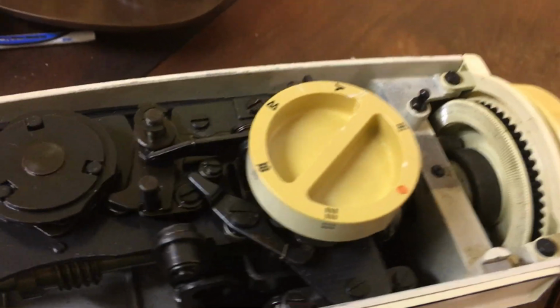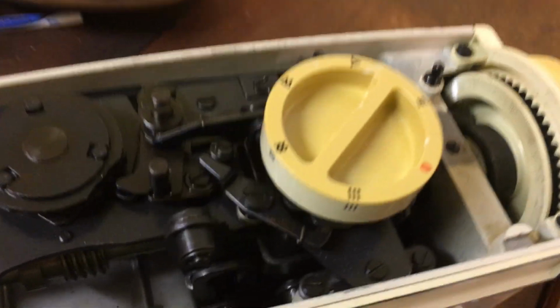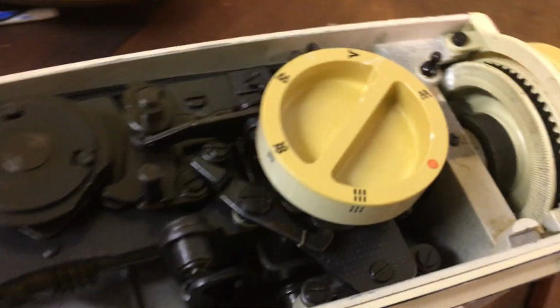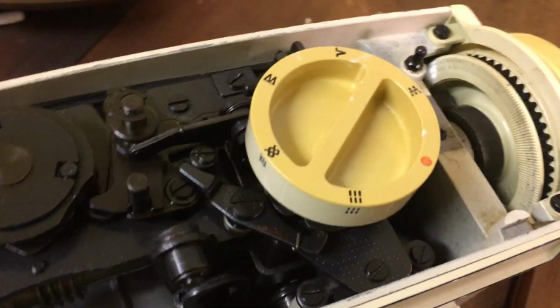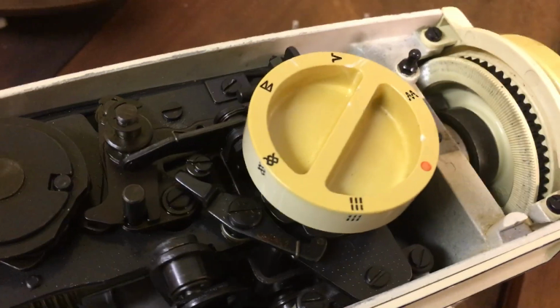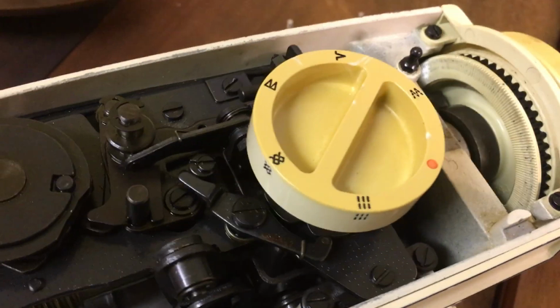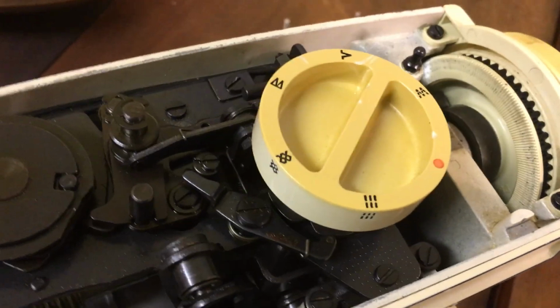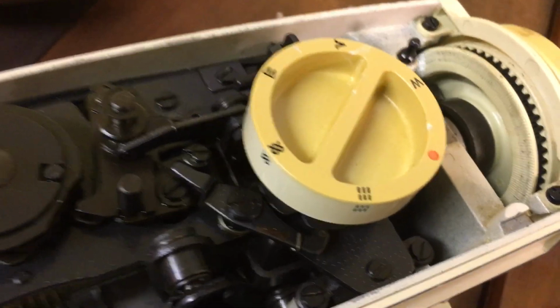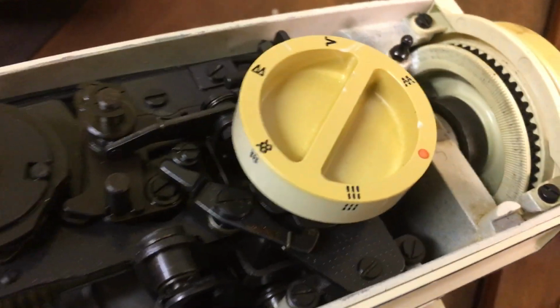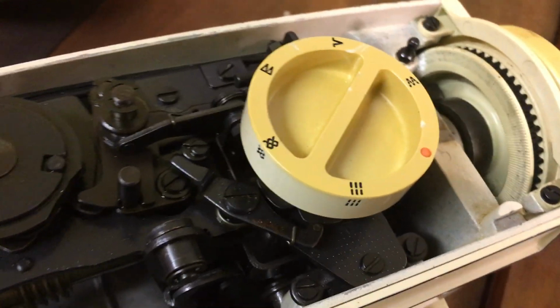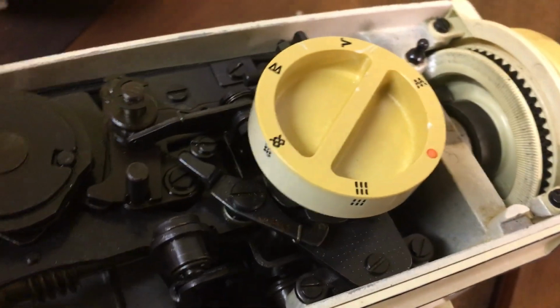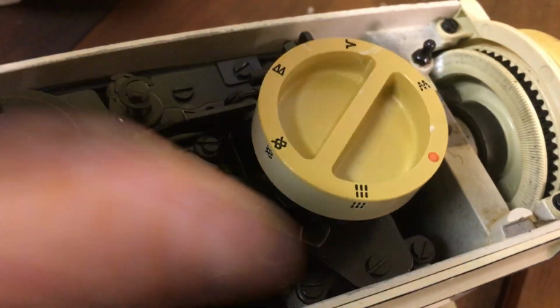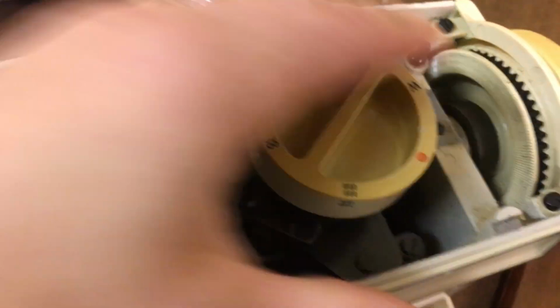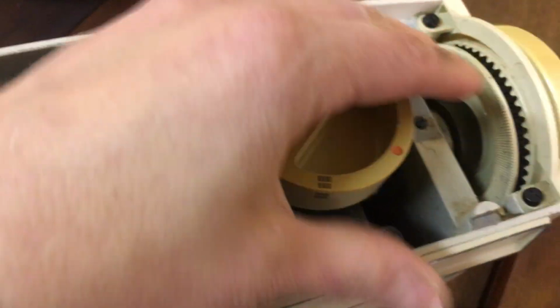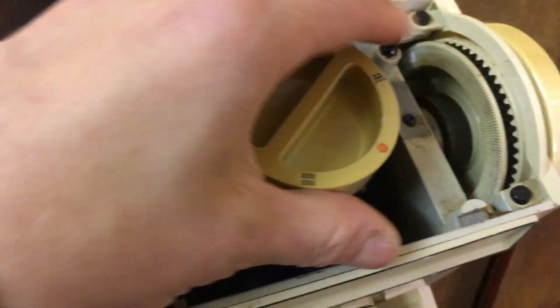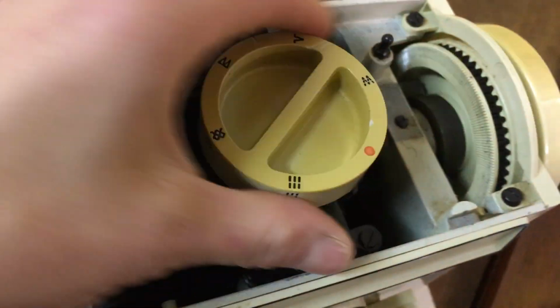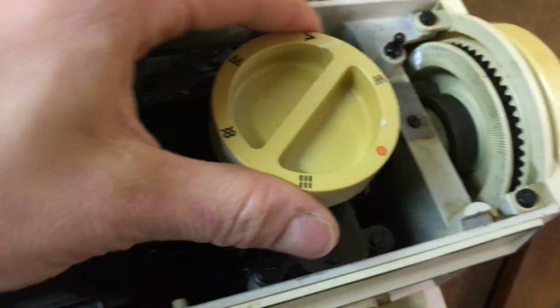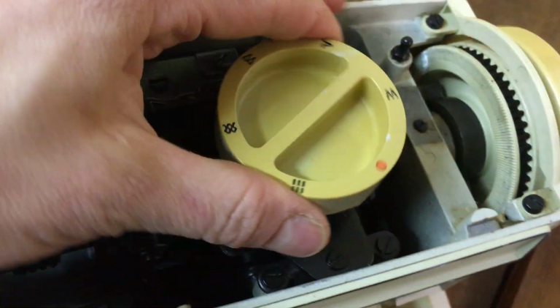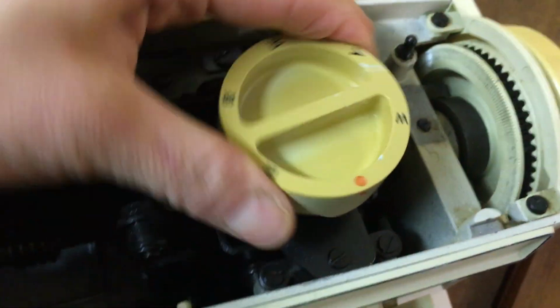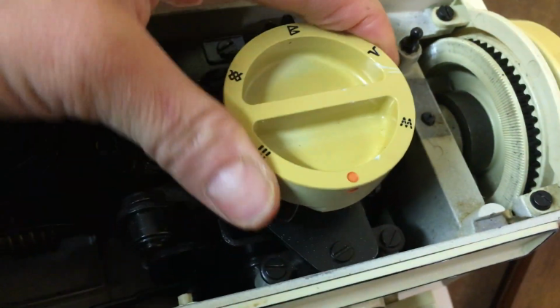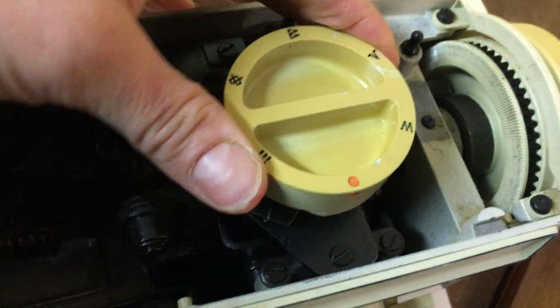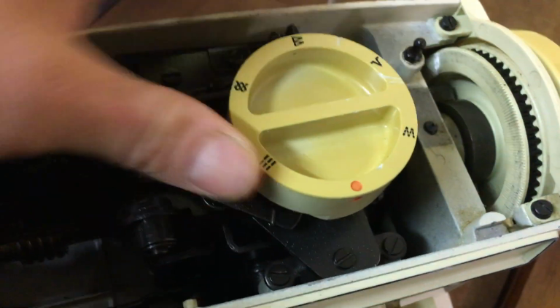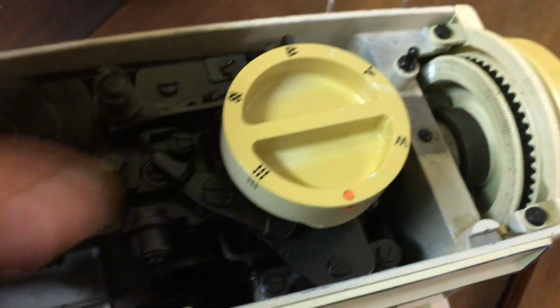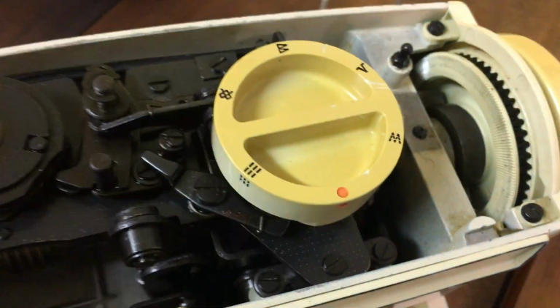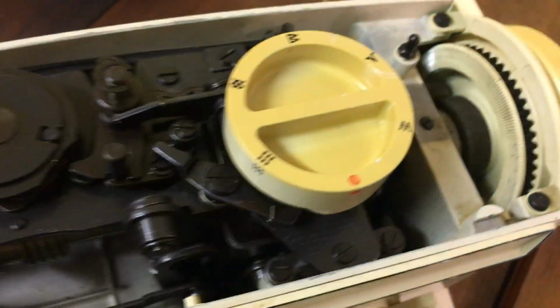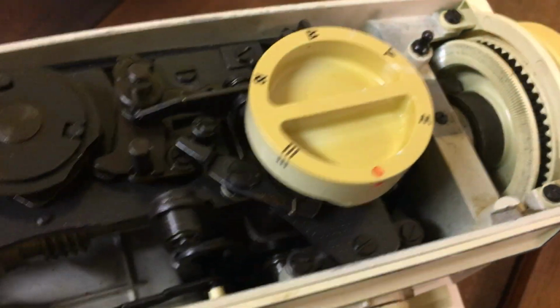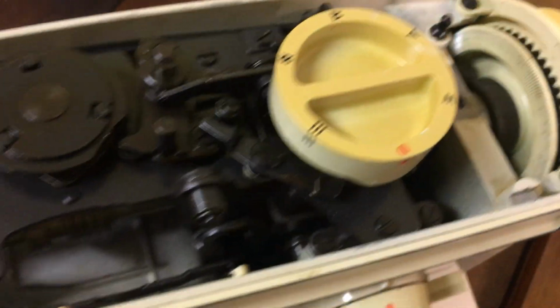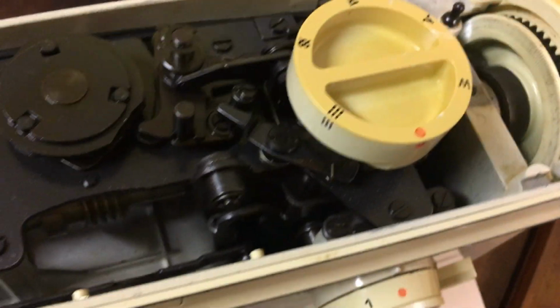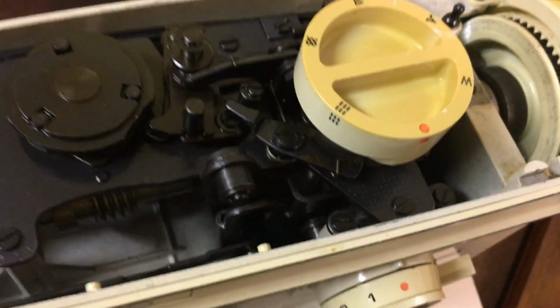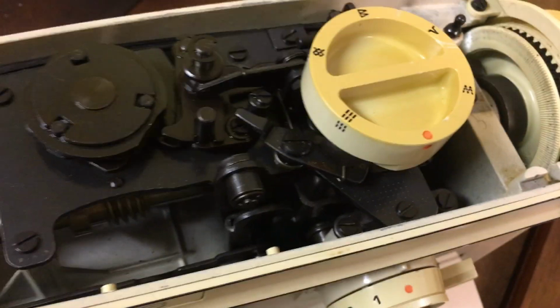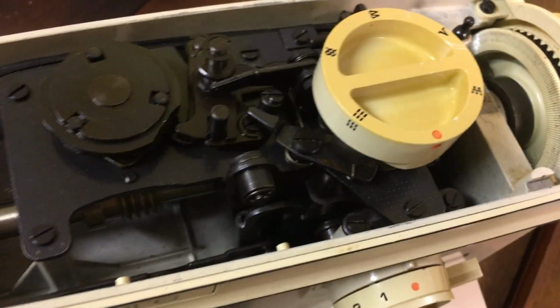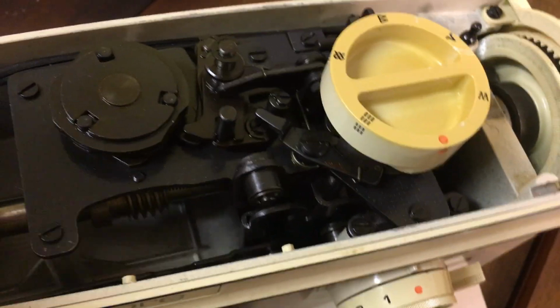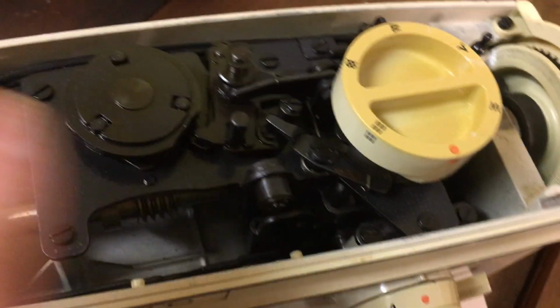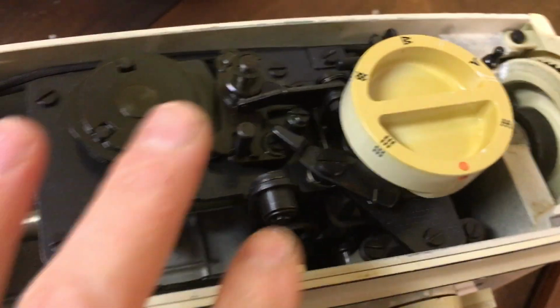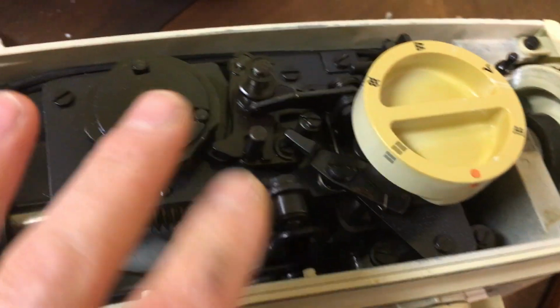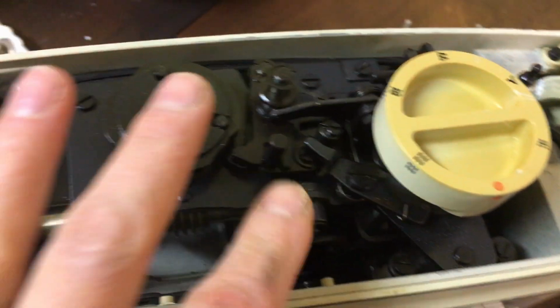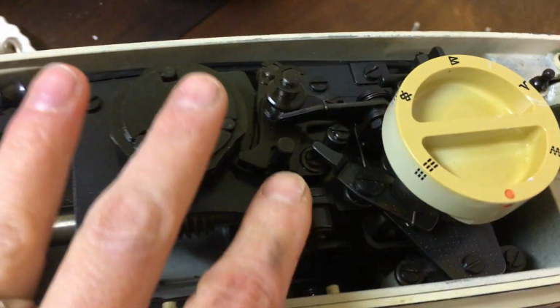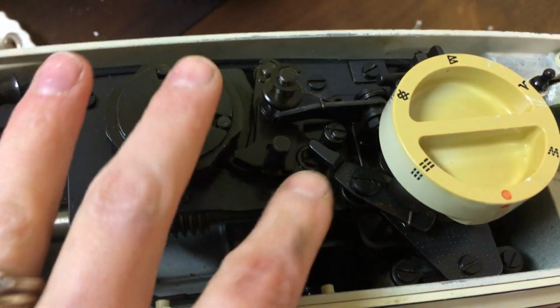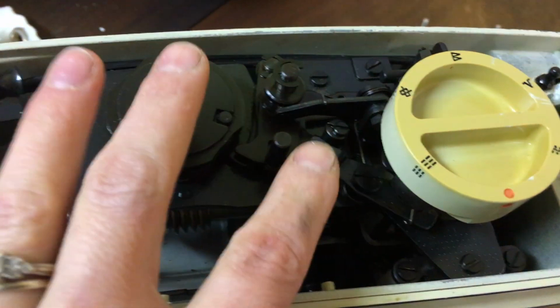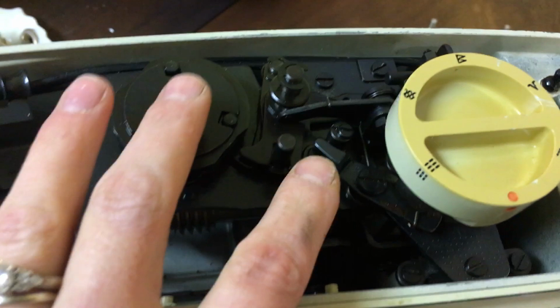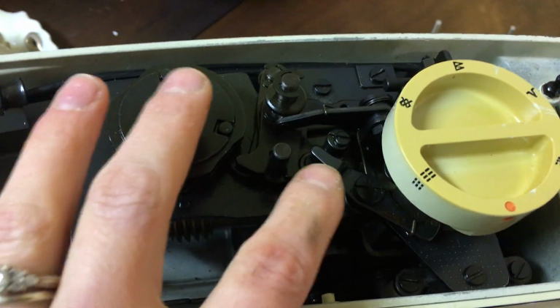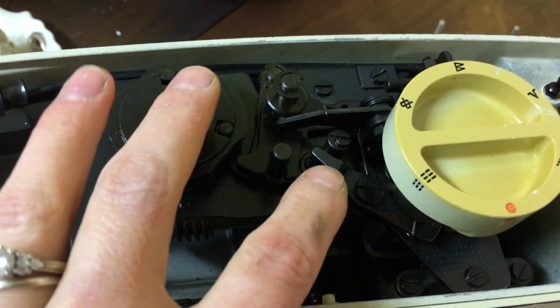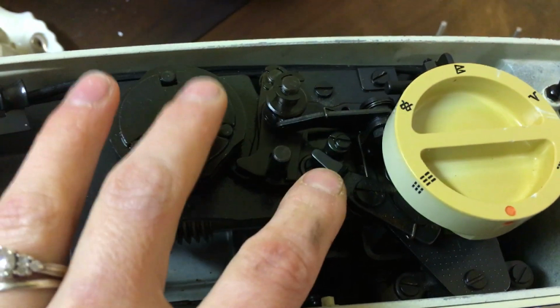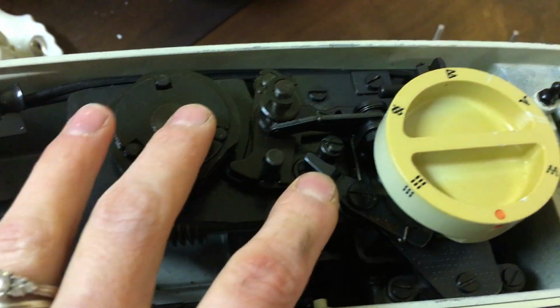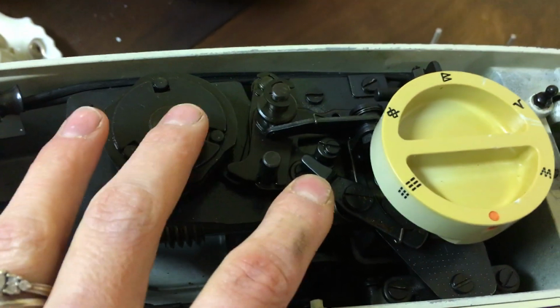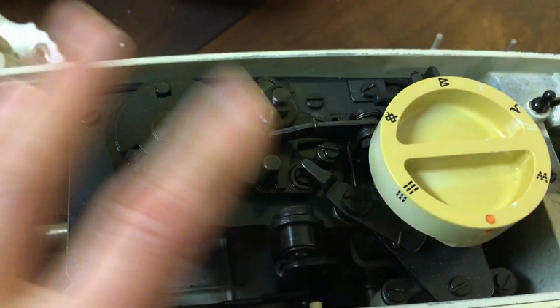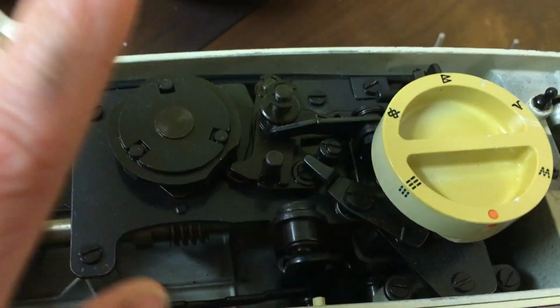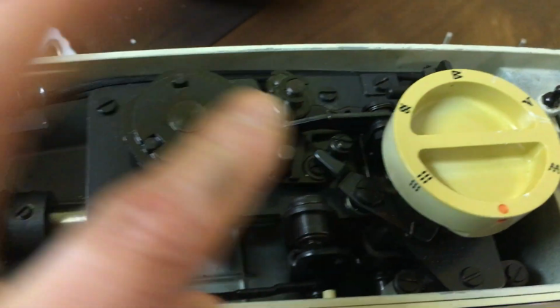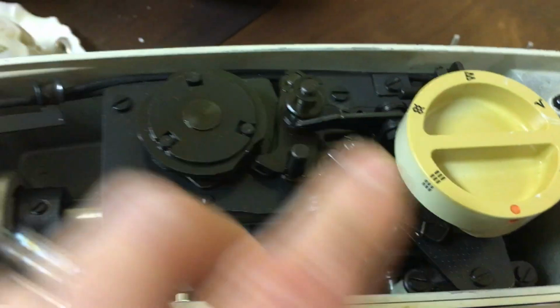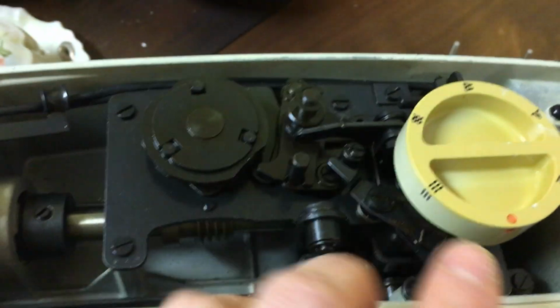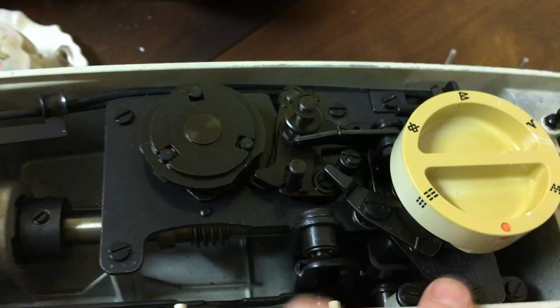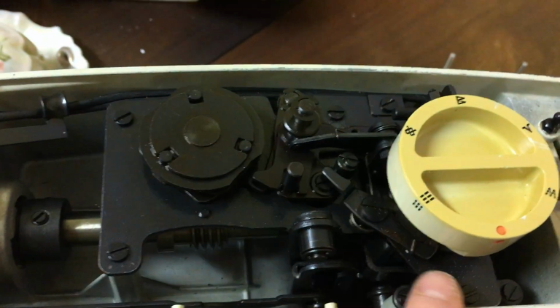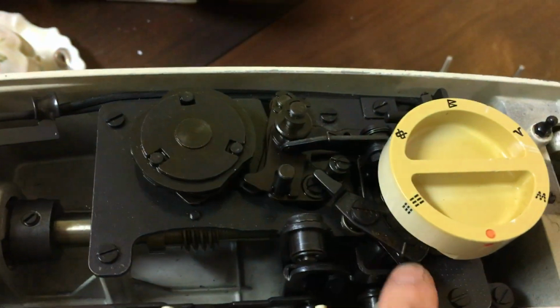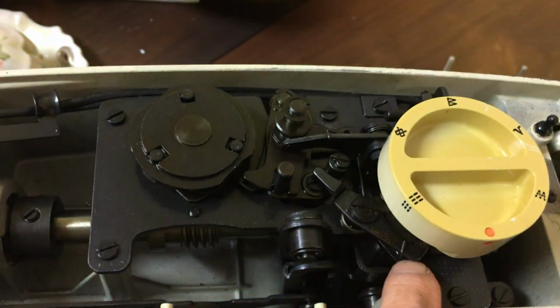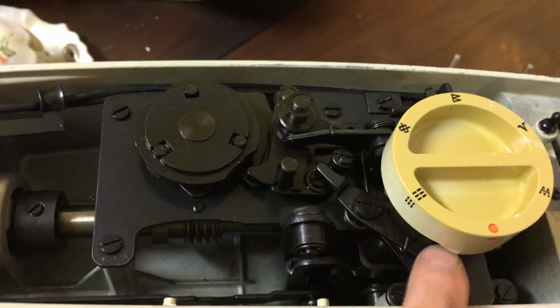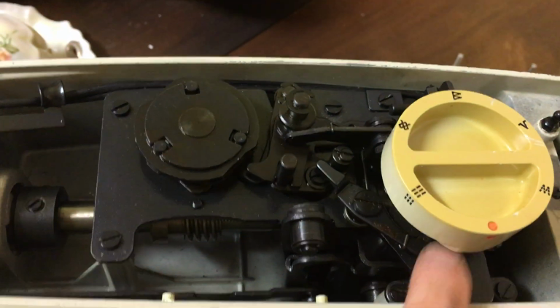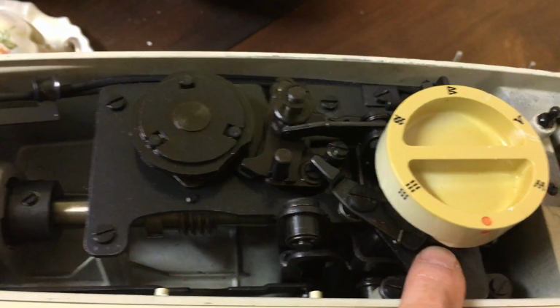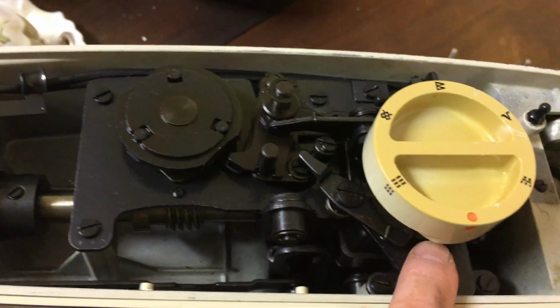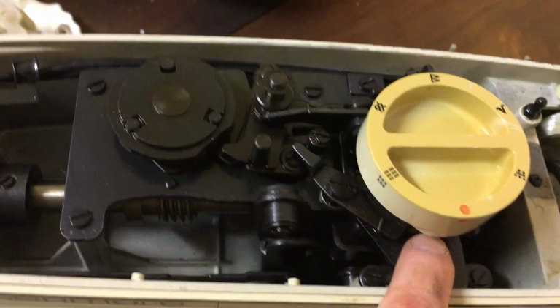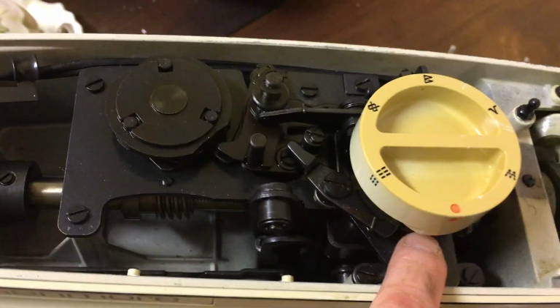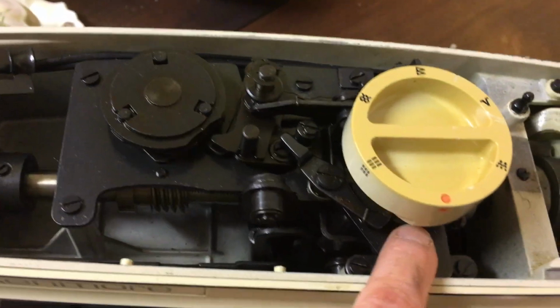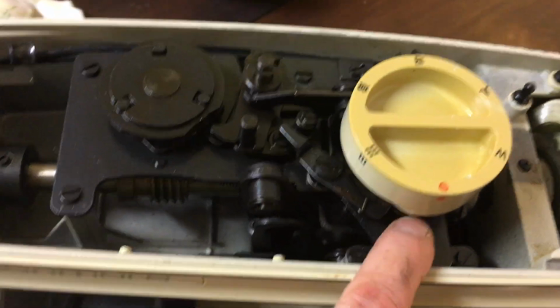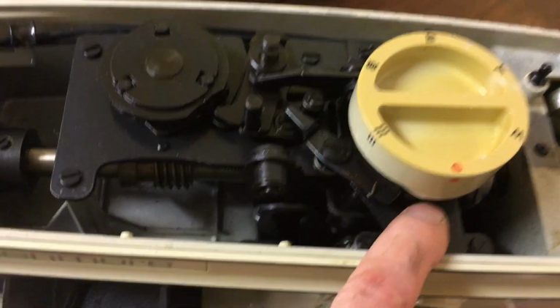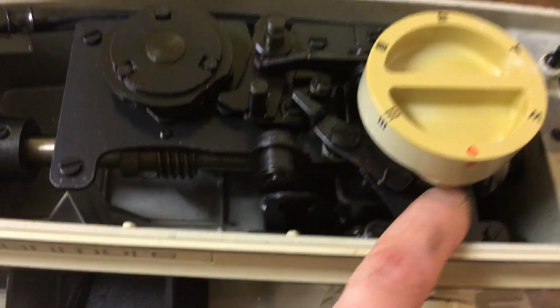I wanted to show you how my machine works. It's not the same machine, but maybe if you see the parts that are moving, it might help you figure out what's stuck on yours.